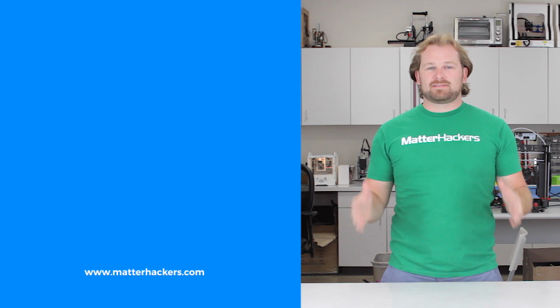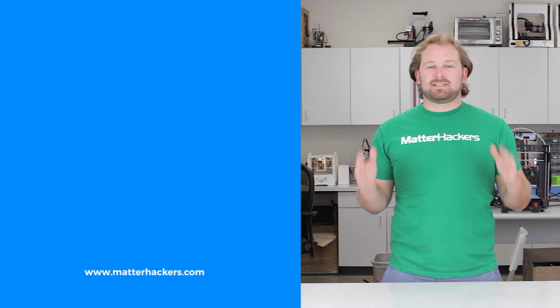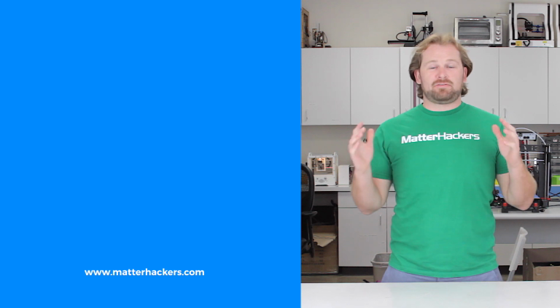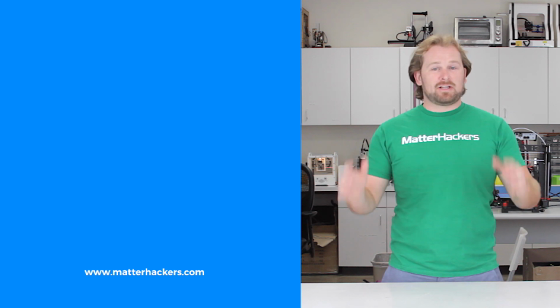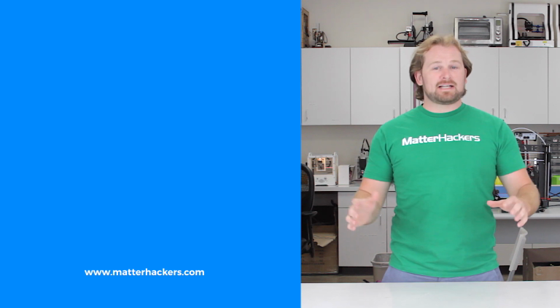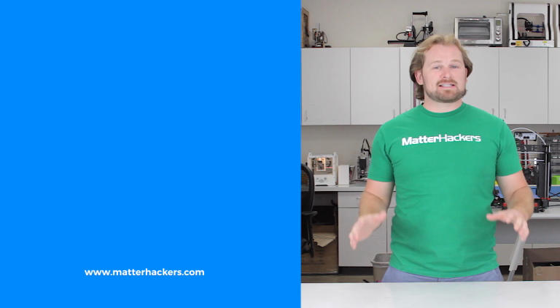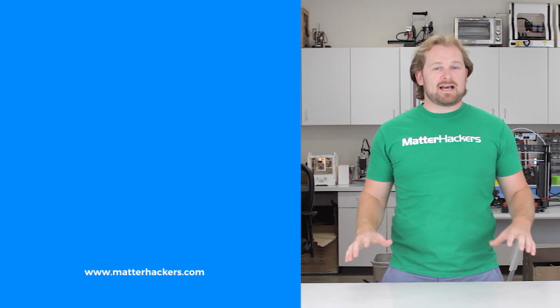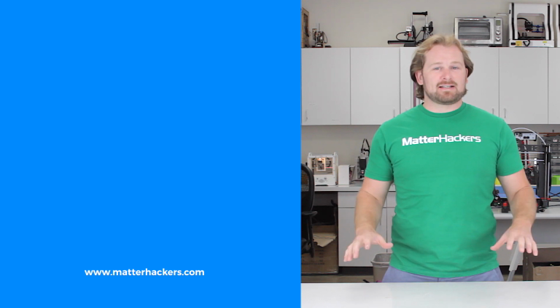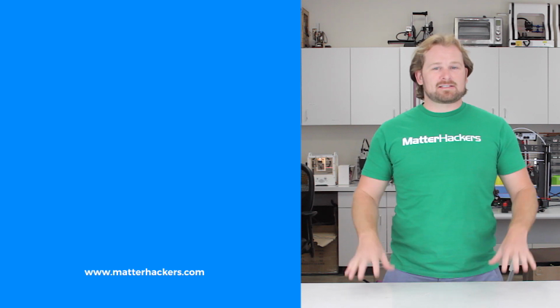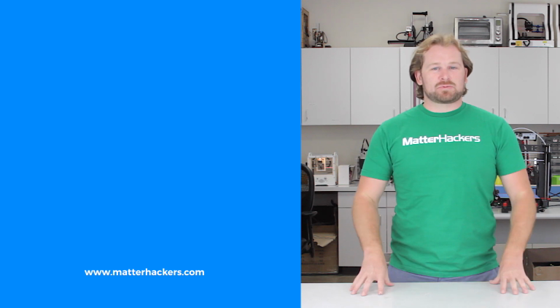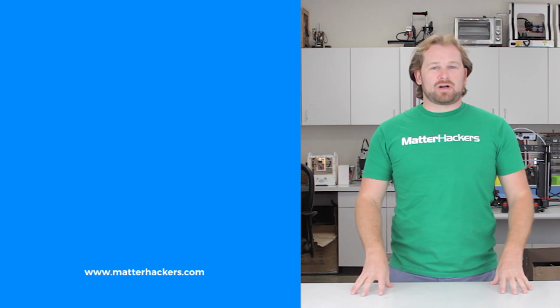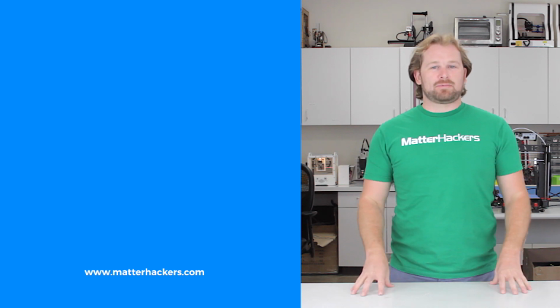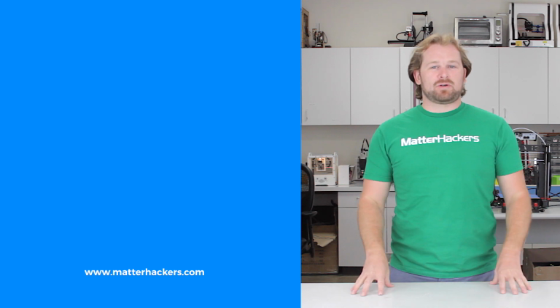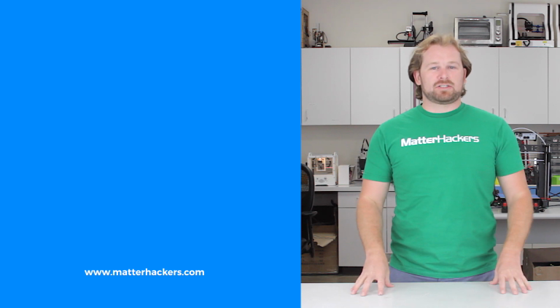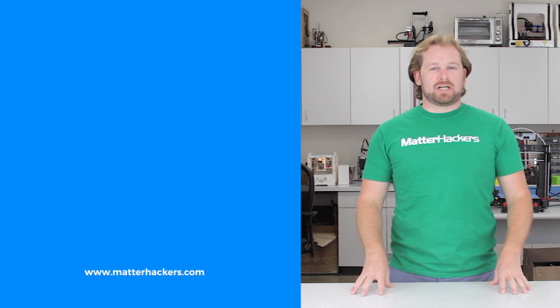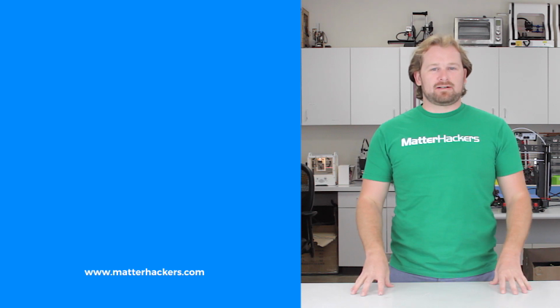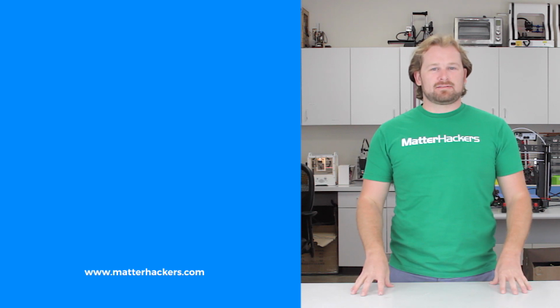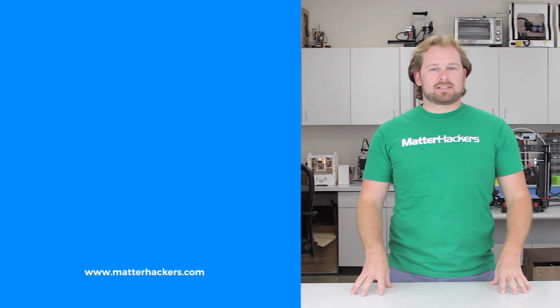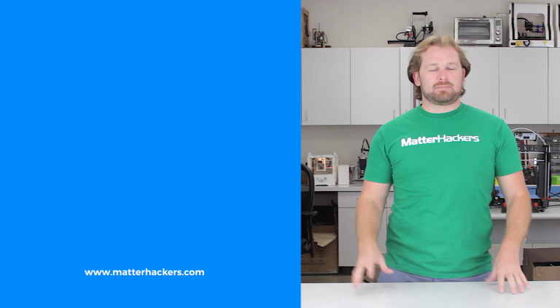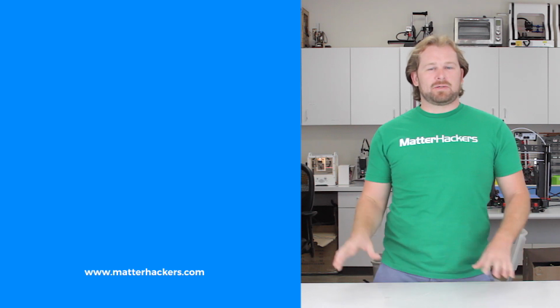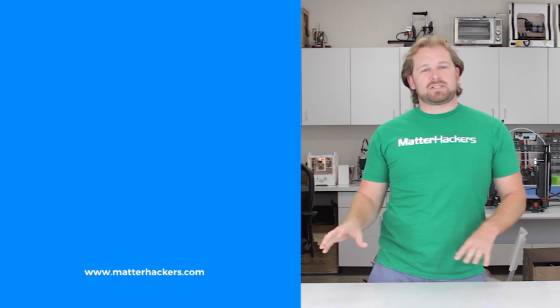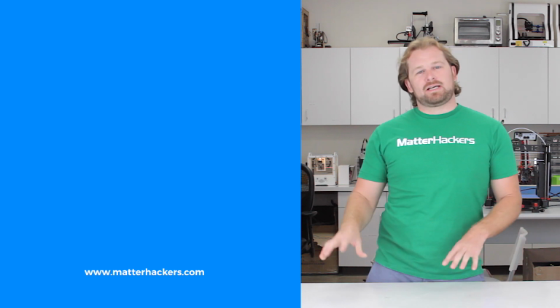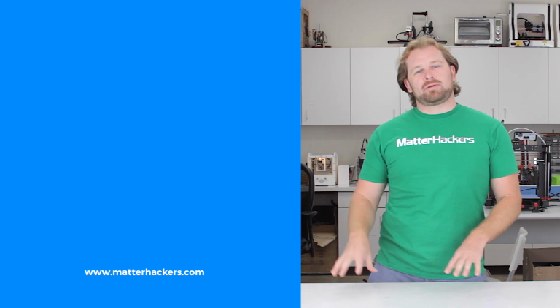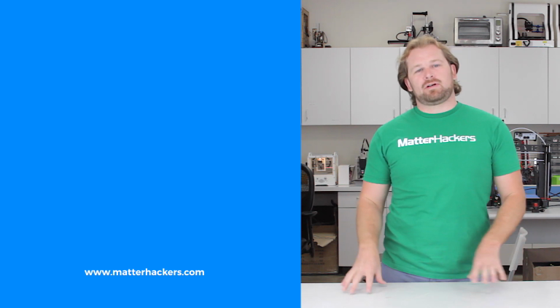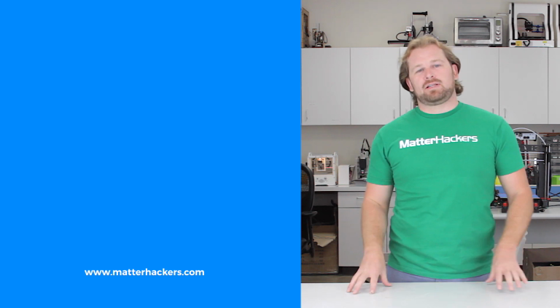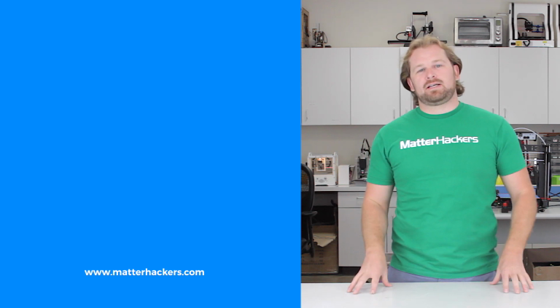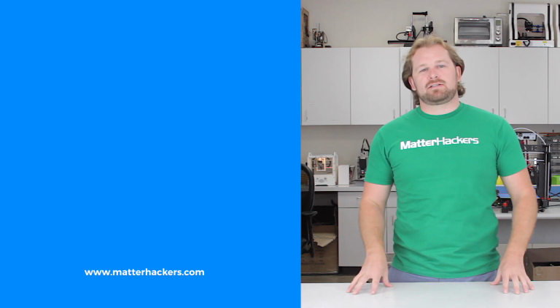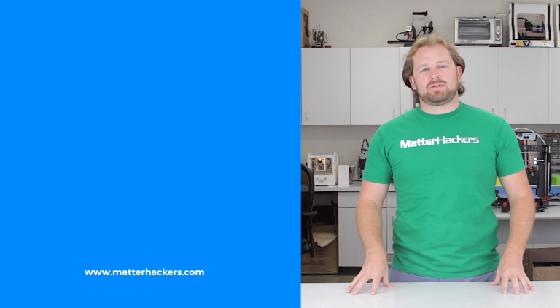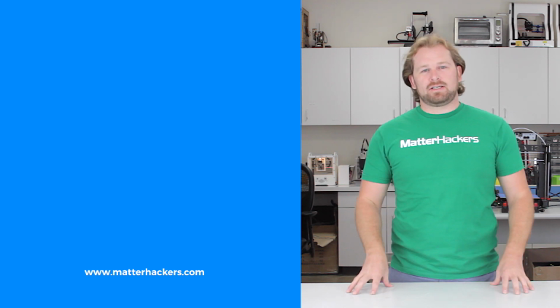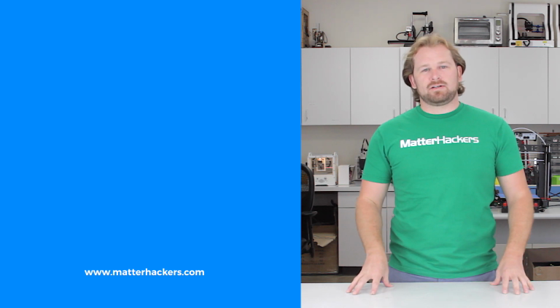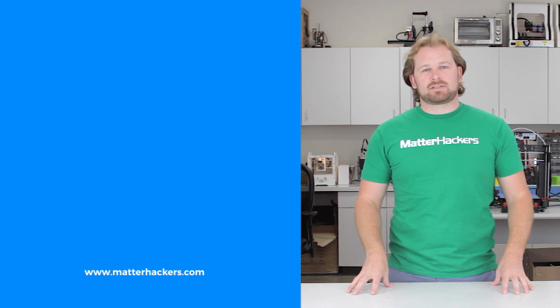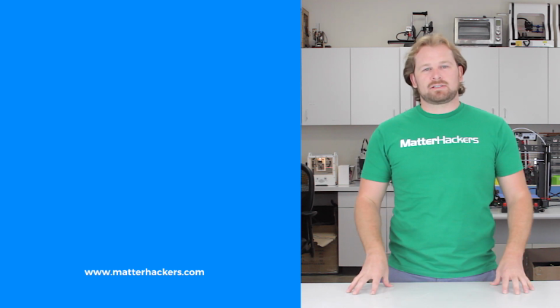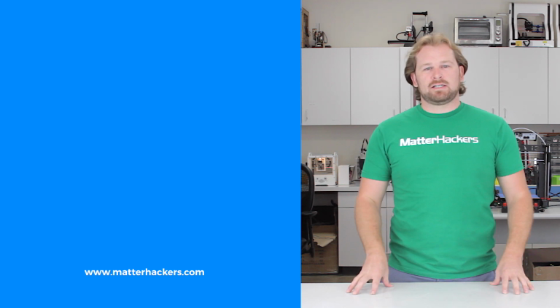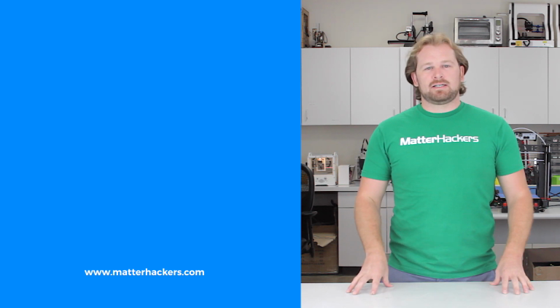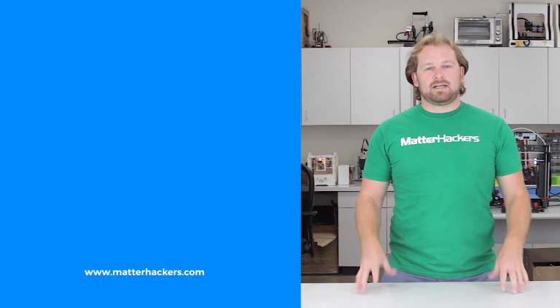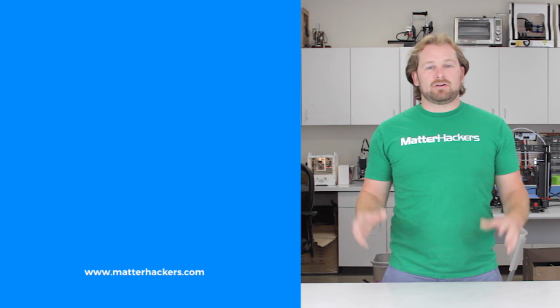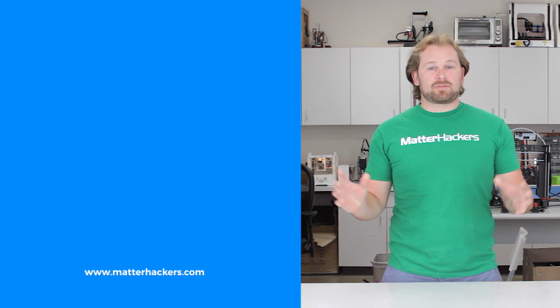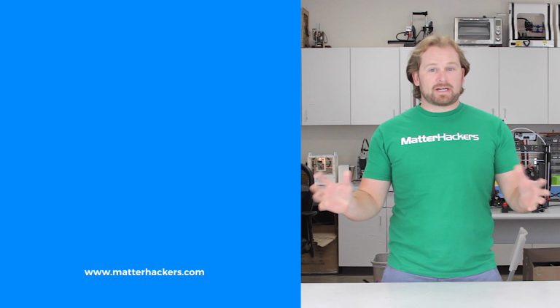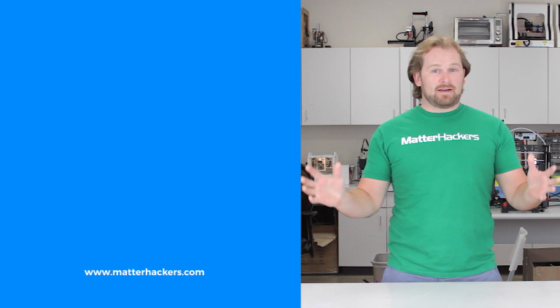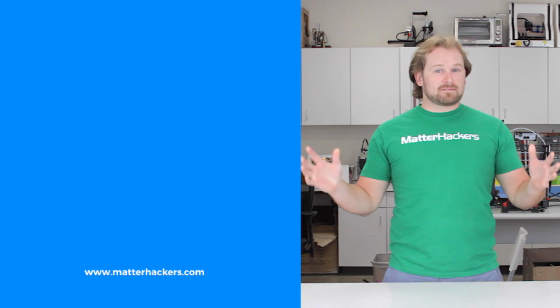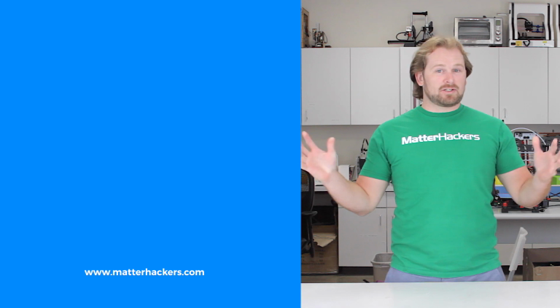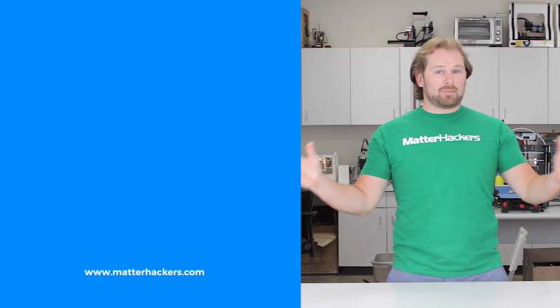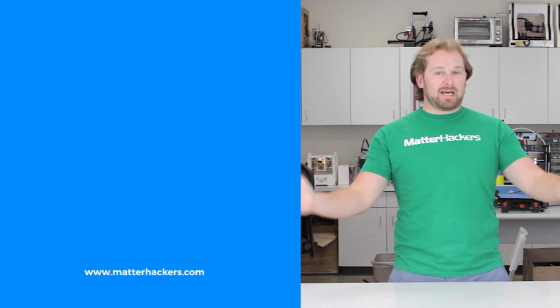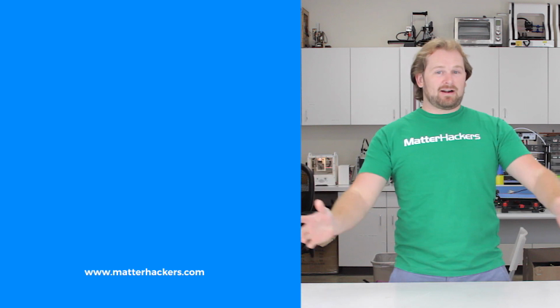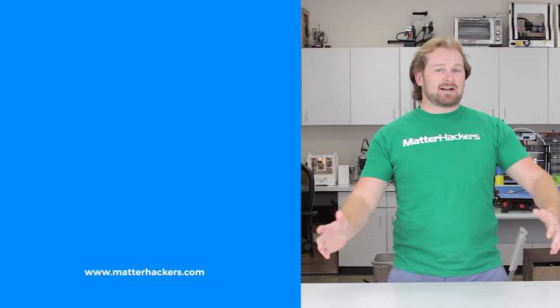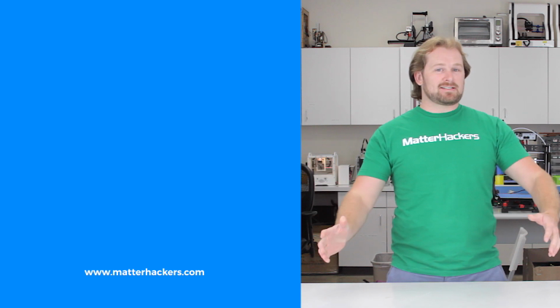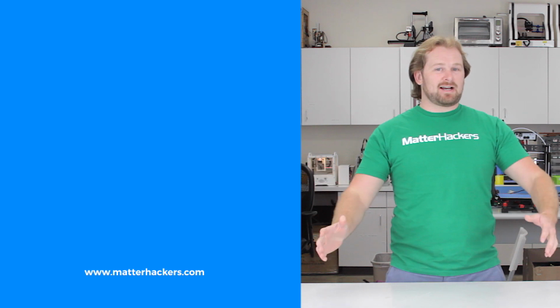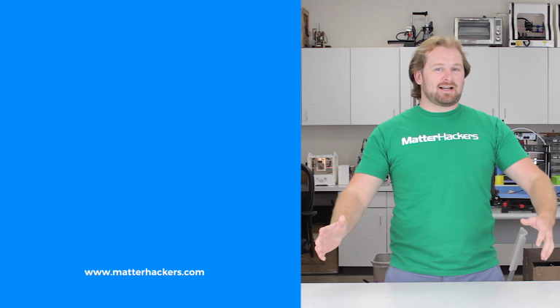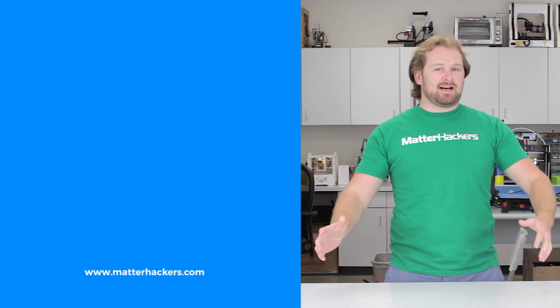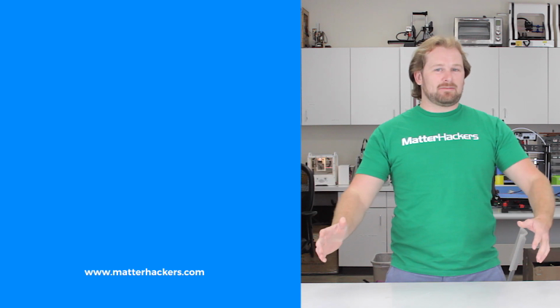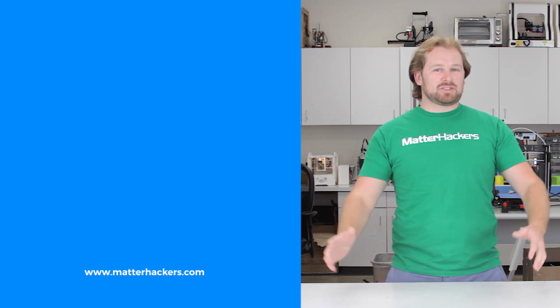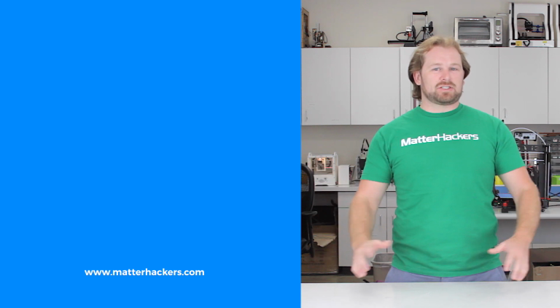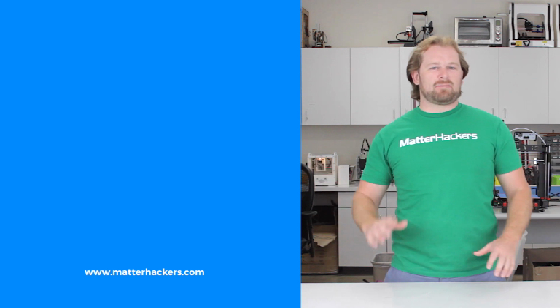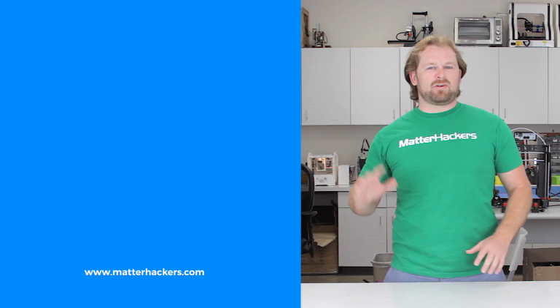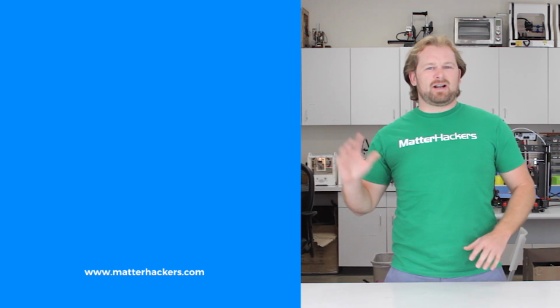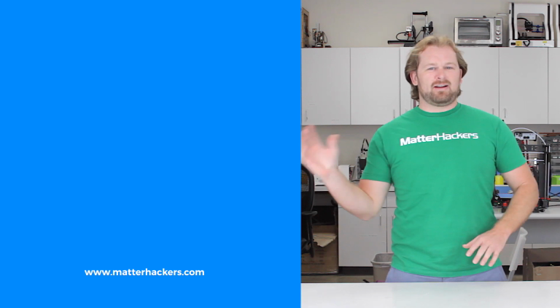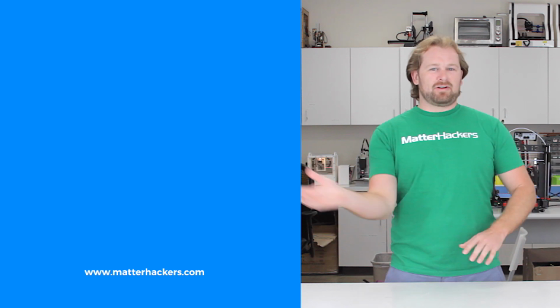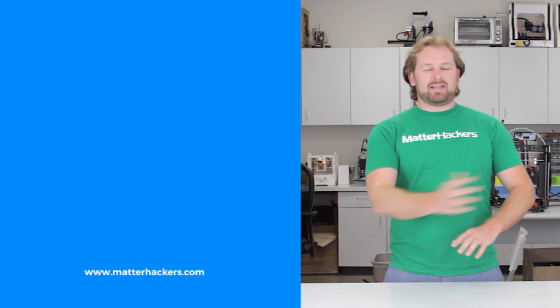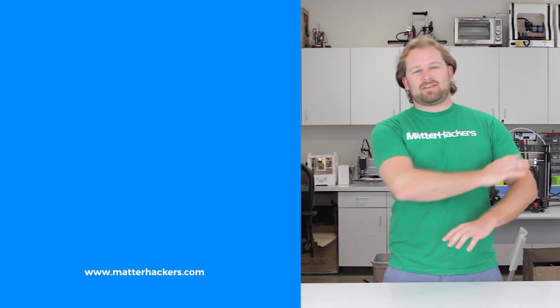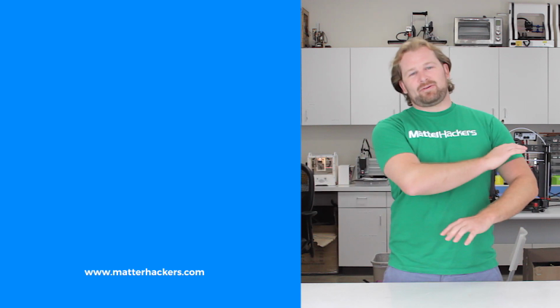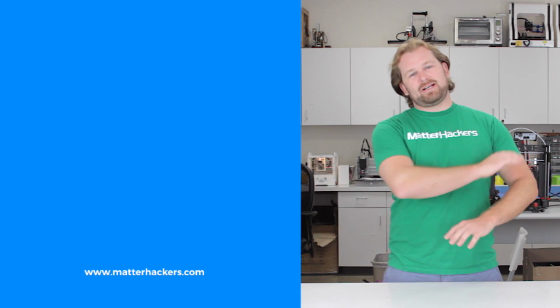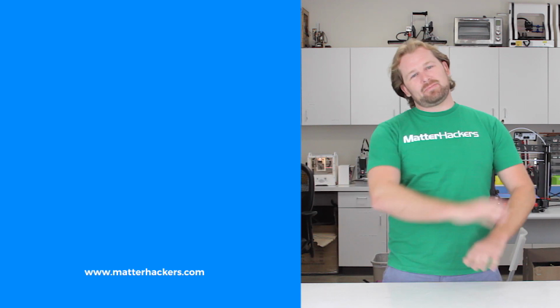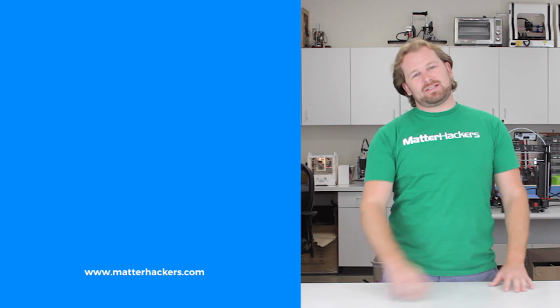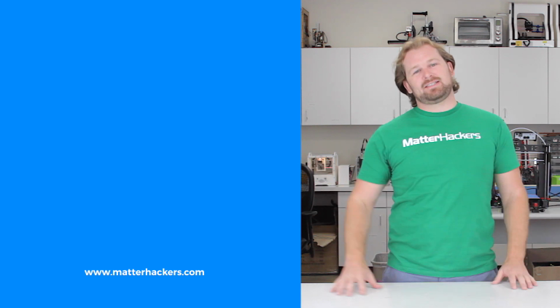Thank you for watching. If you liked that, subscribe to our channel to keep up to date with all the latest videos. And don't forget, go to Matterhackers.com to shop for everything 3D printing.